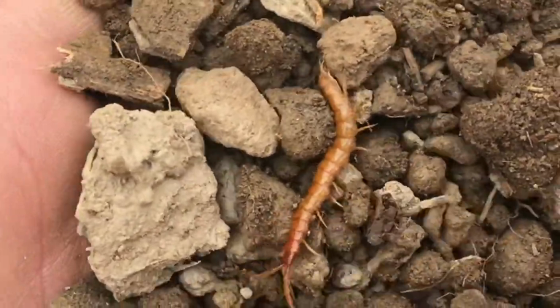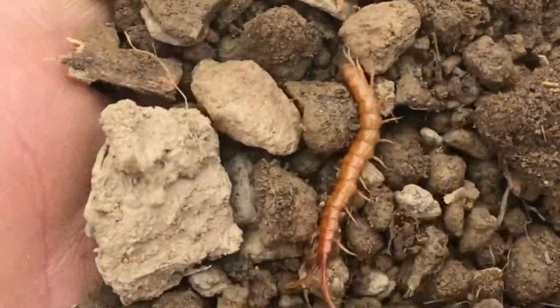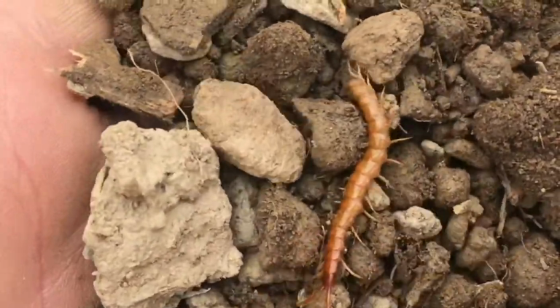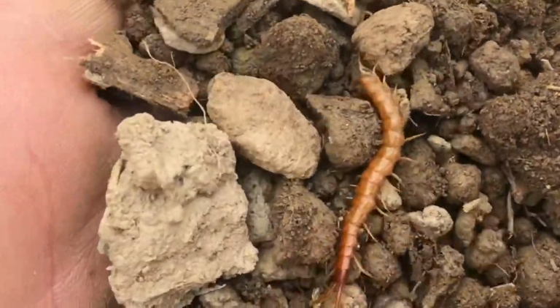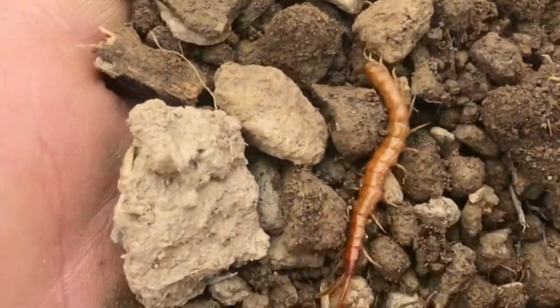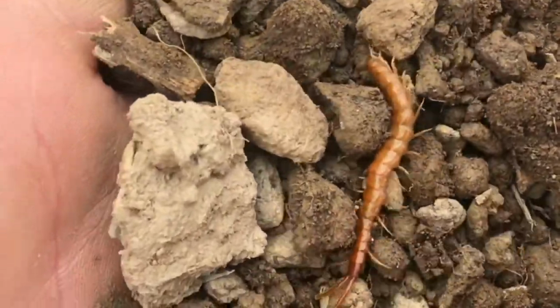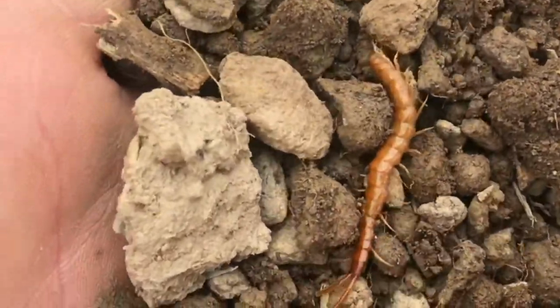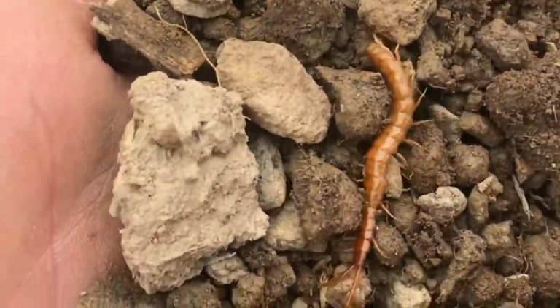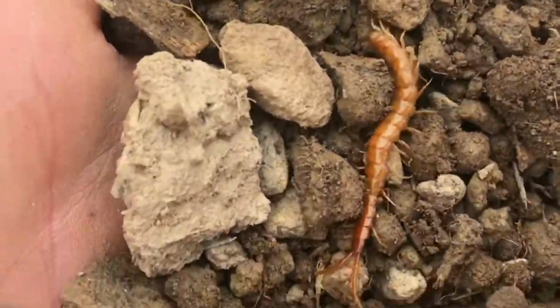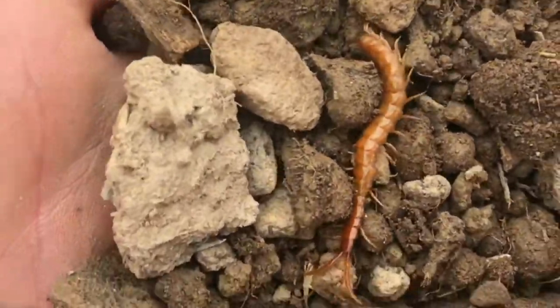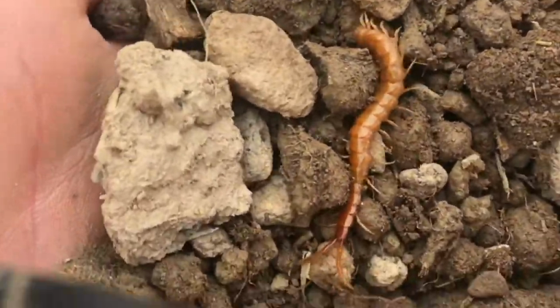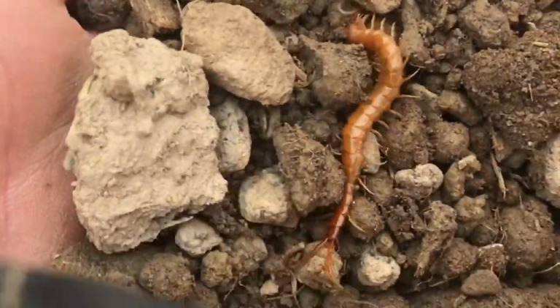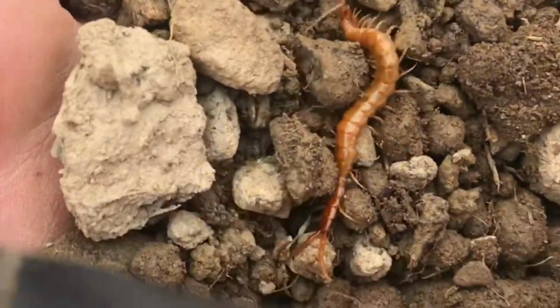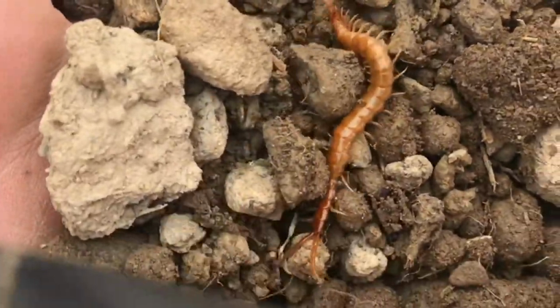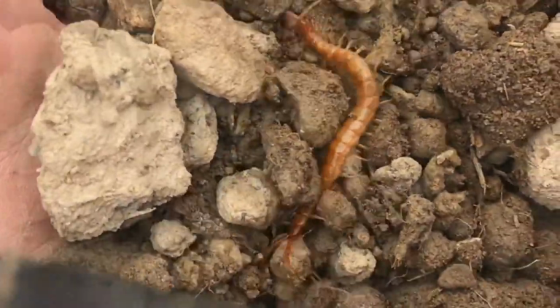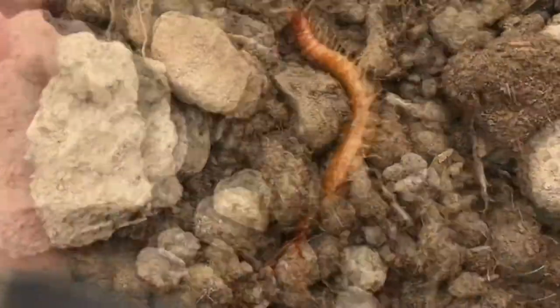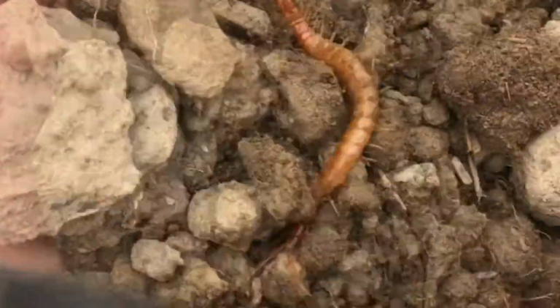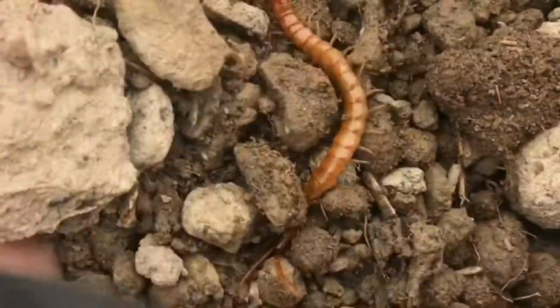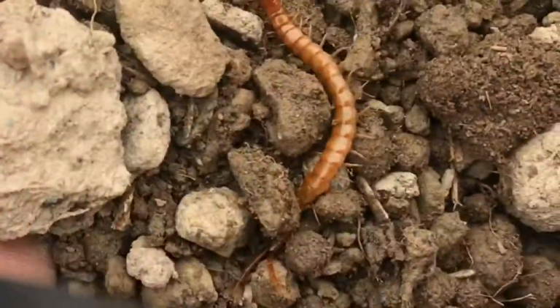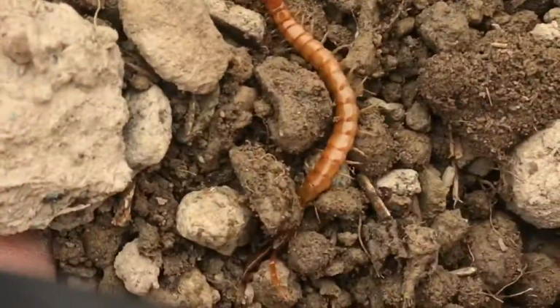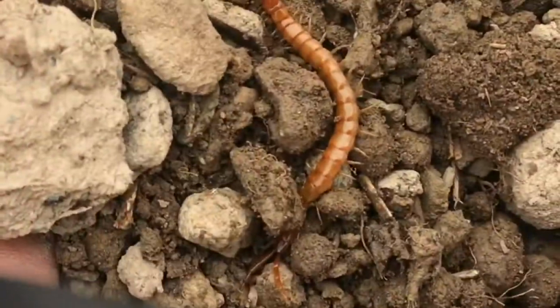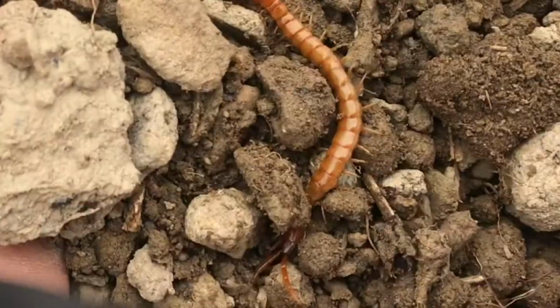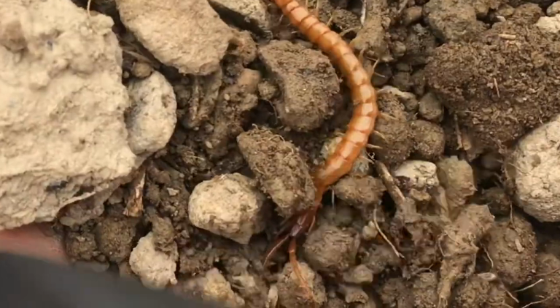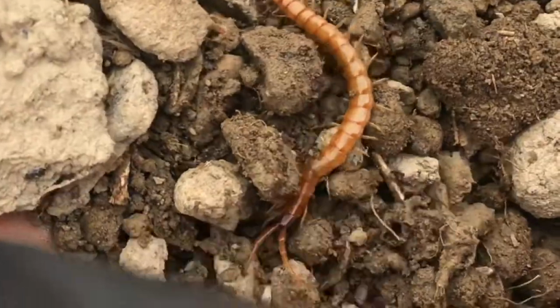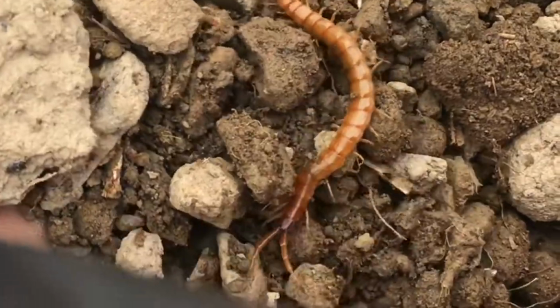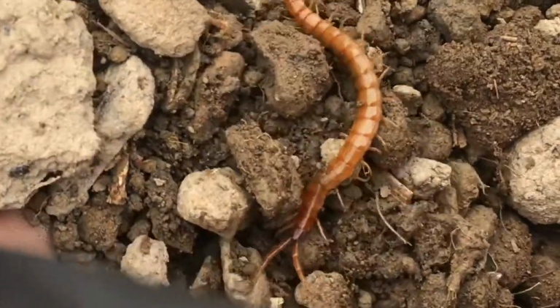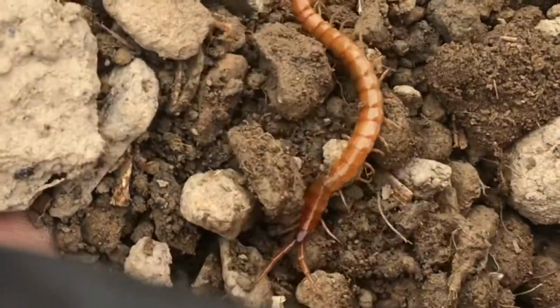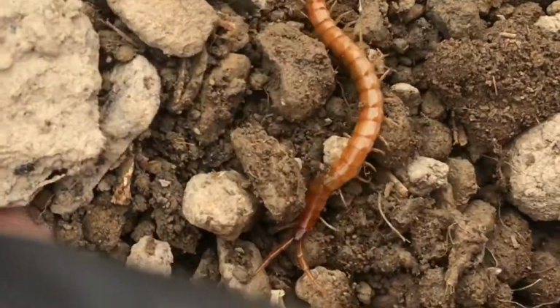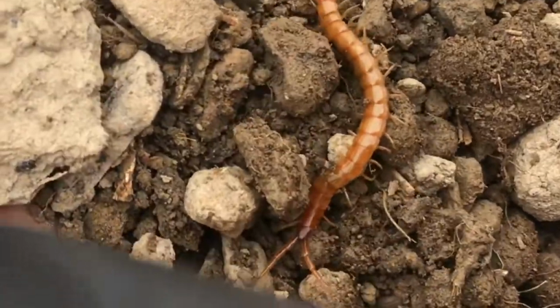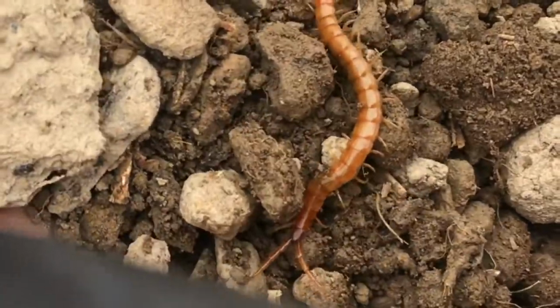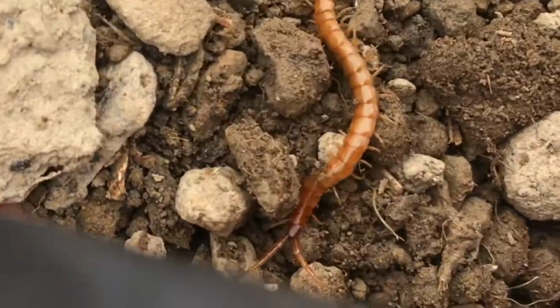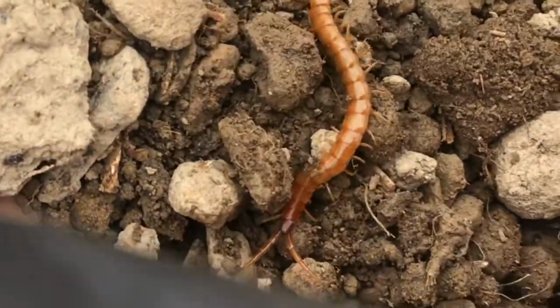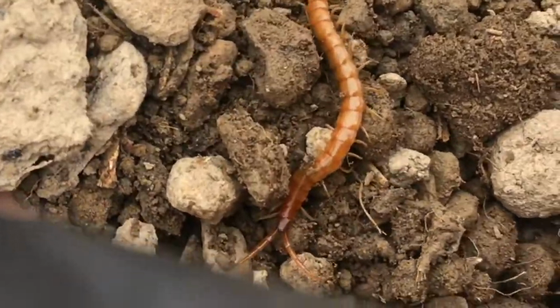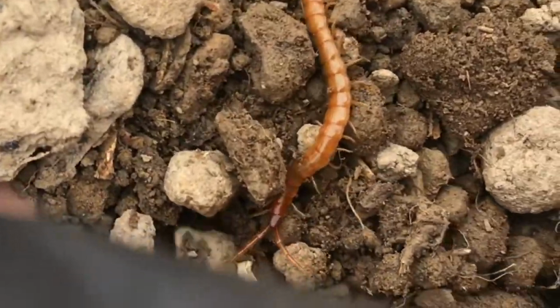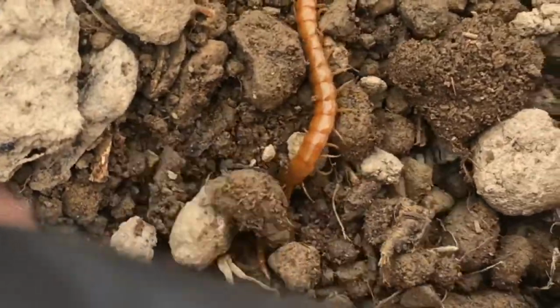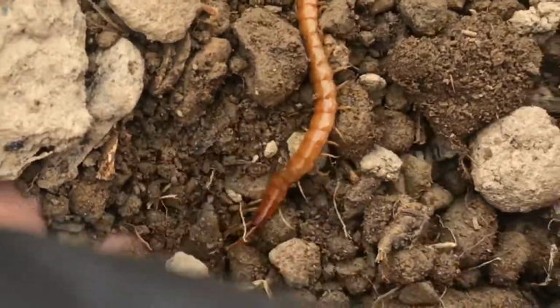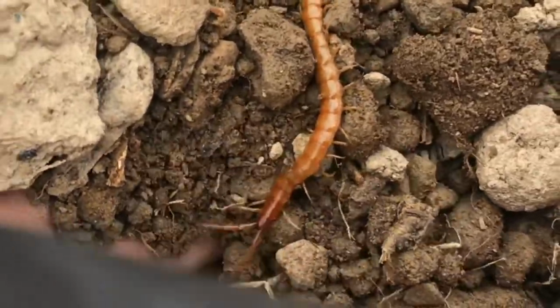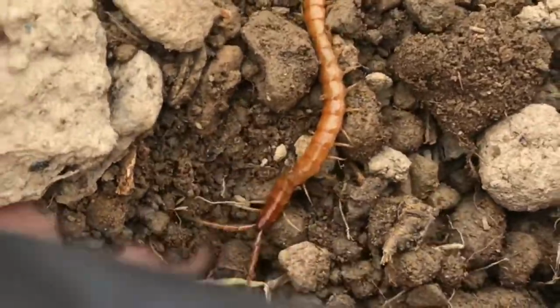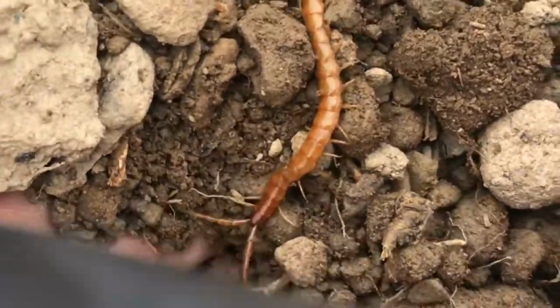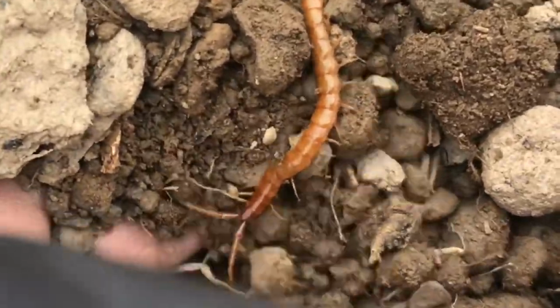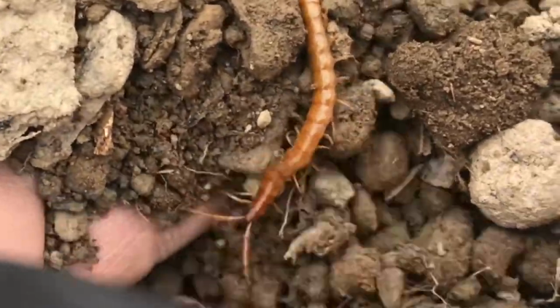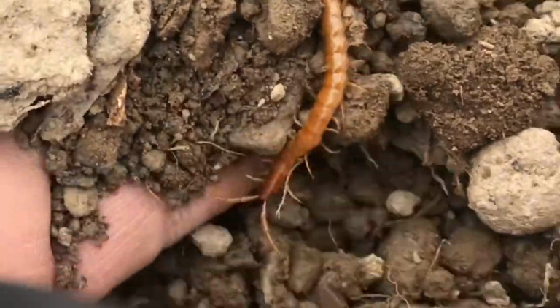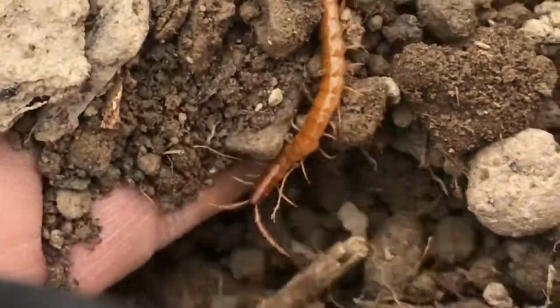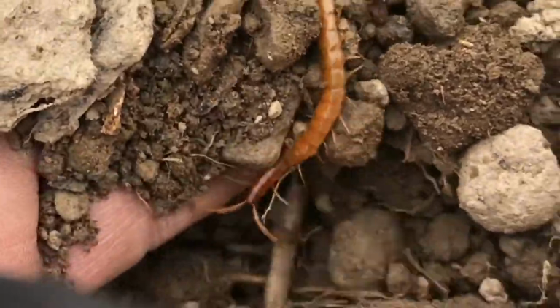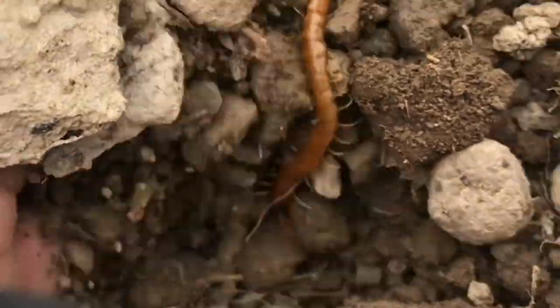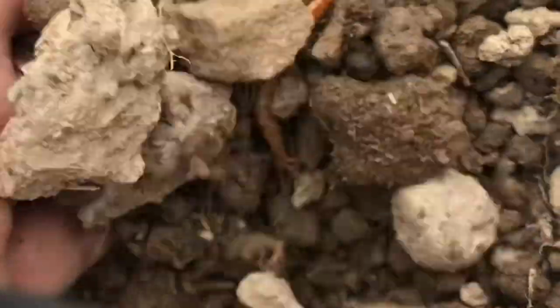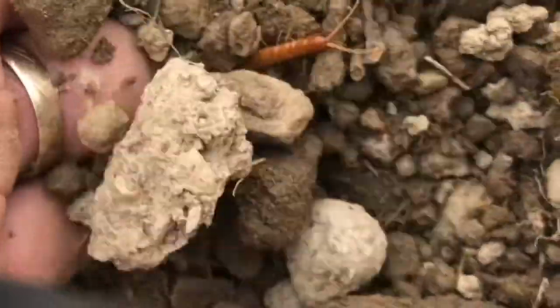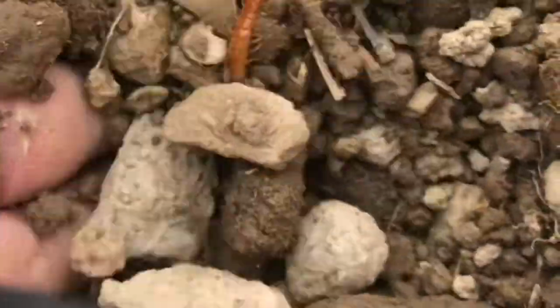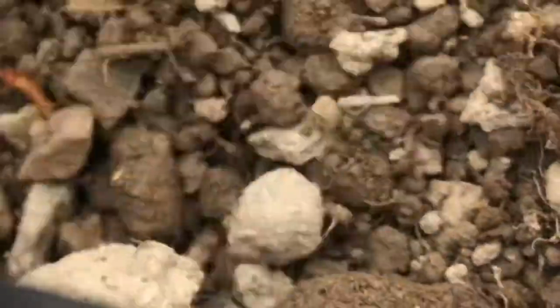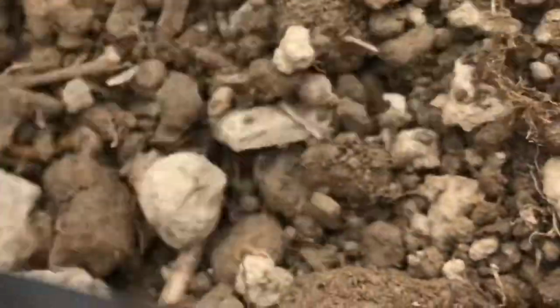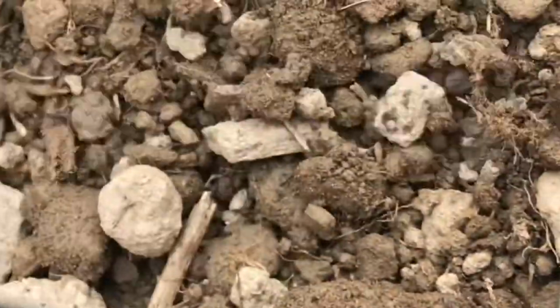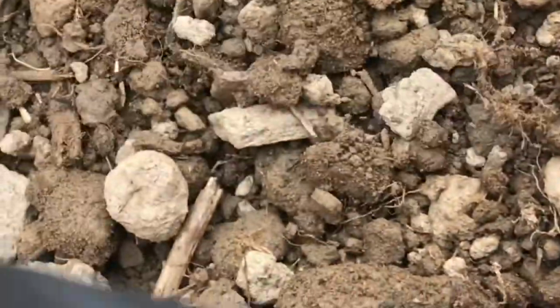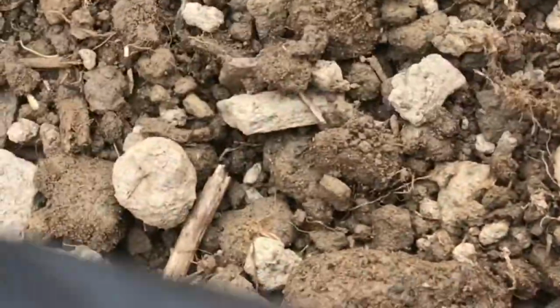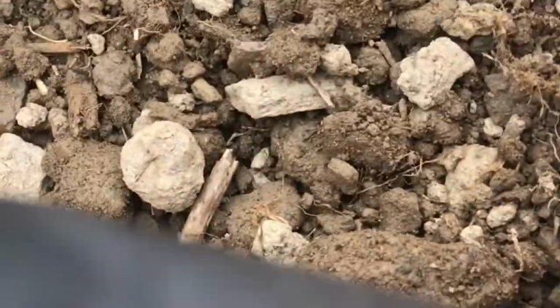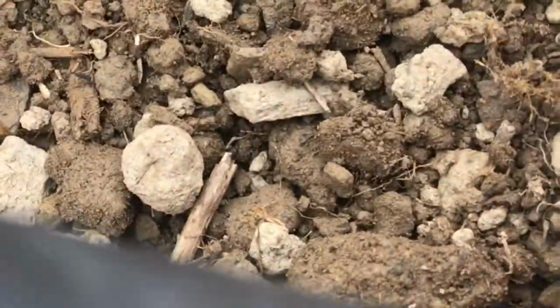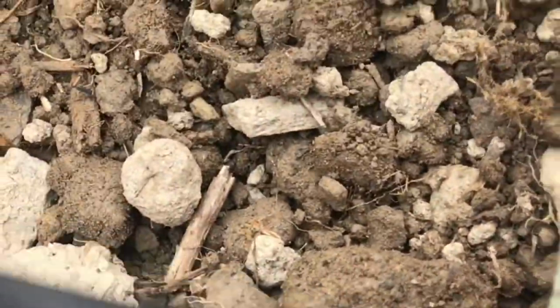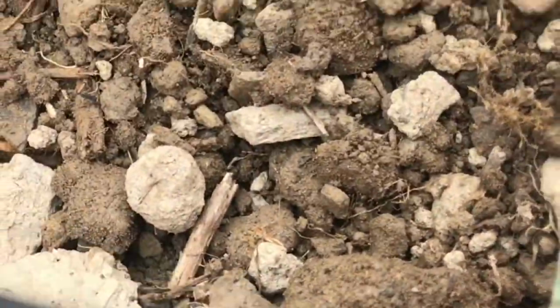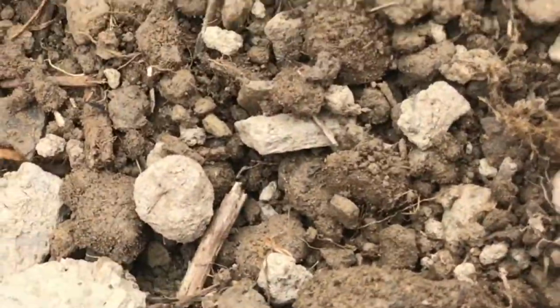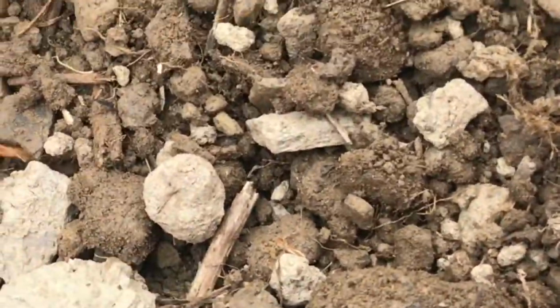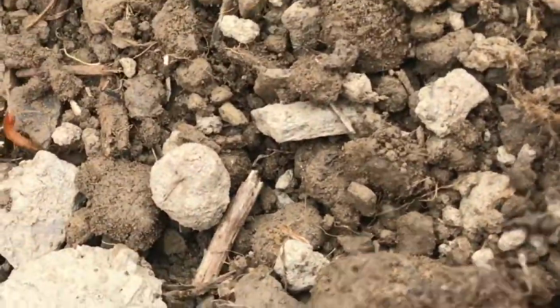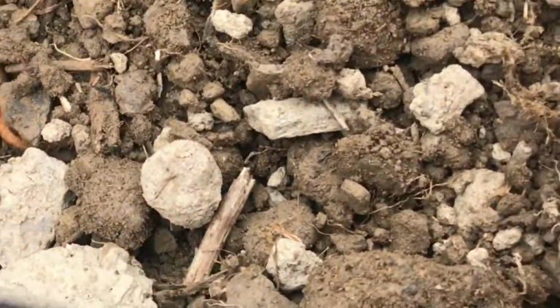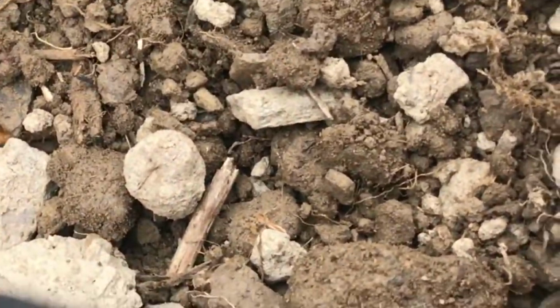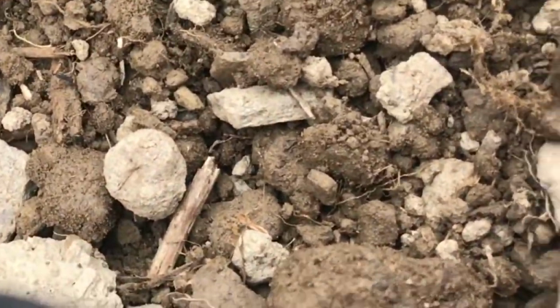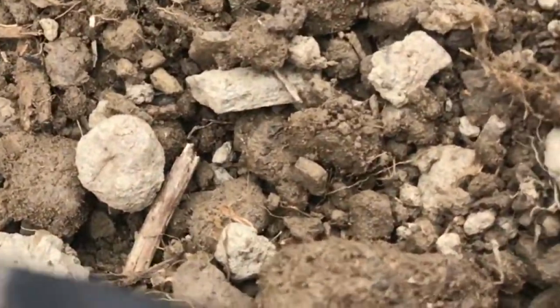Now they're not aggressive, but if they think you're going to hurt them, they'll bite. I've never actually been bitten by one of these, but these can hurt.